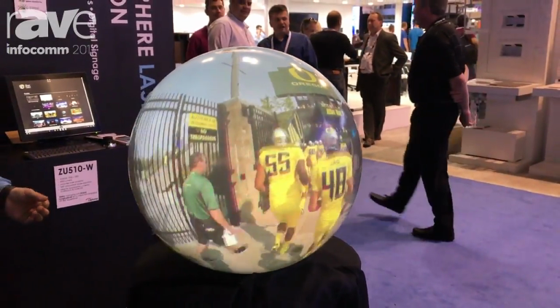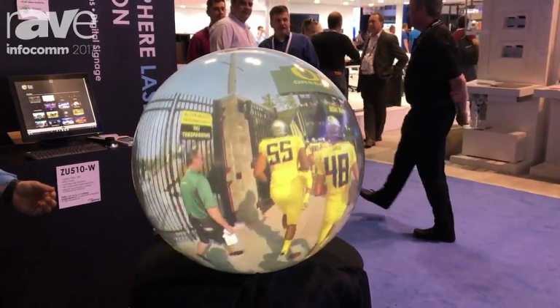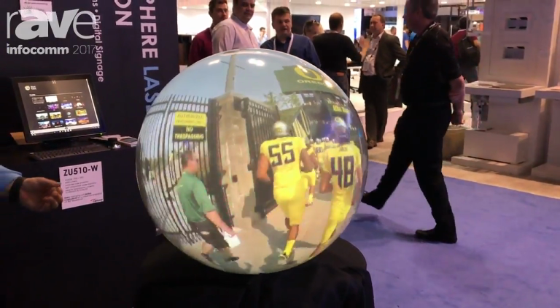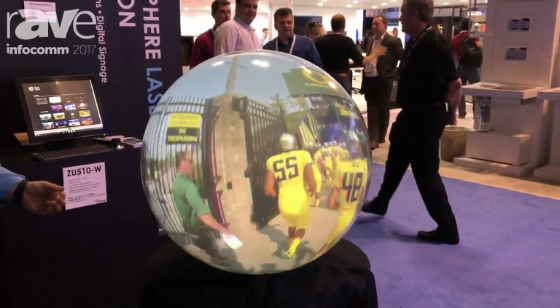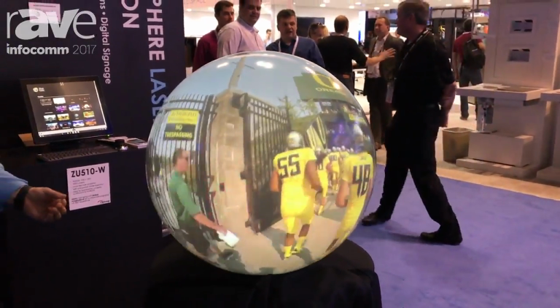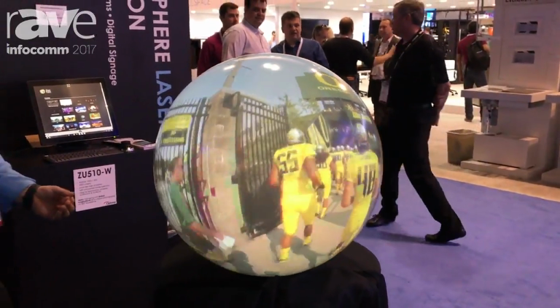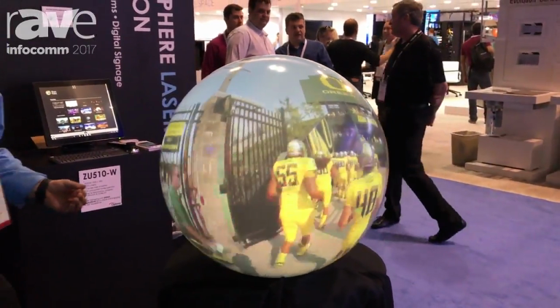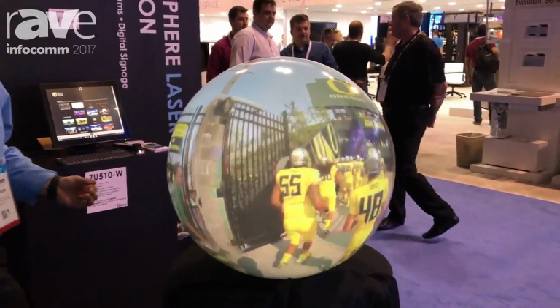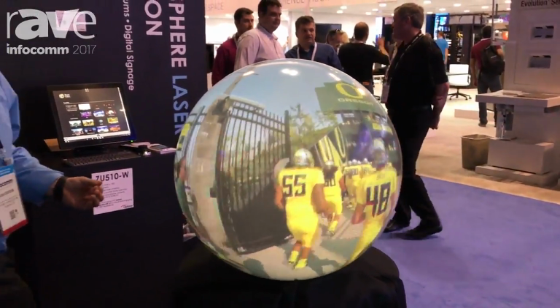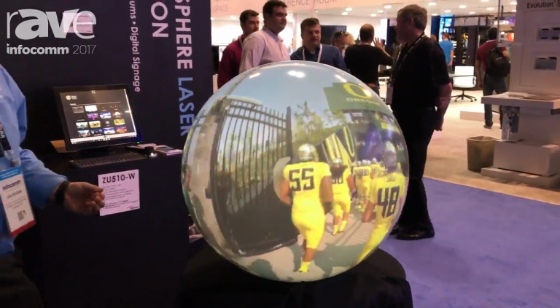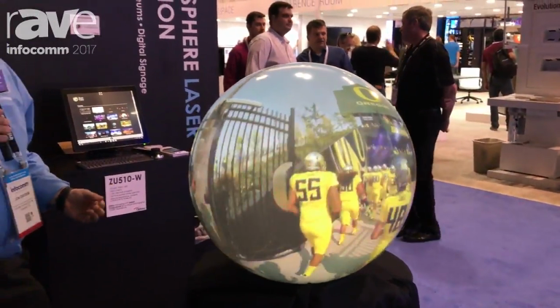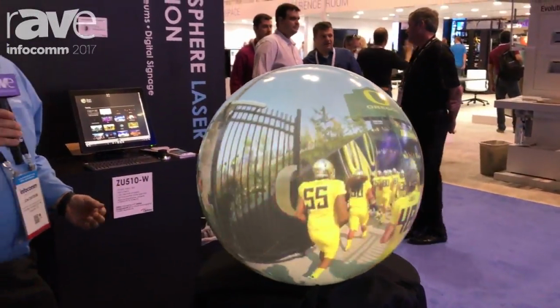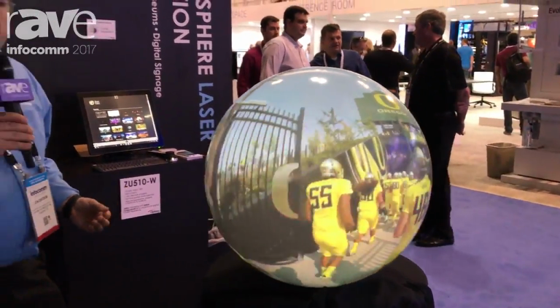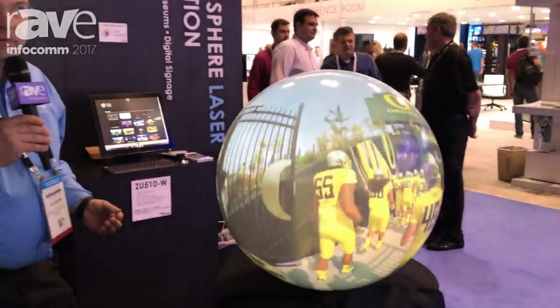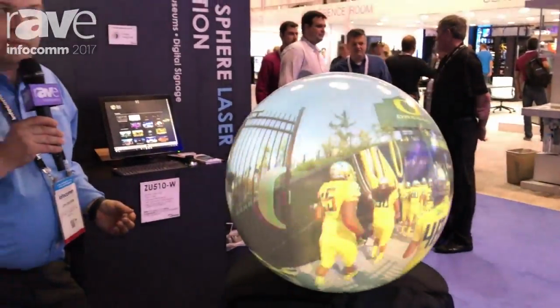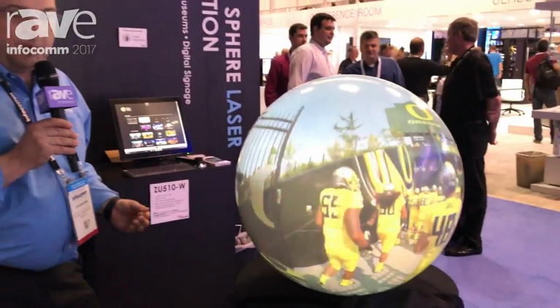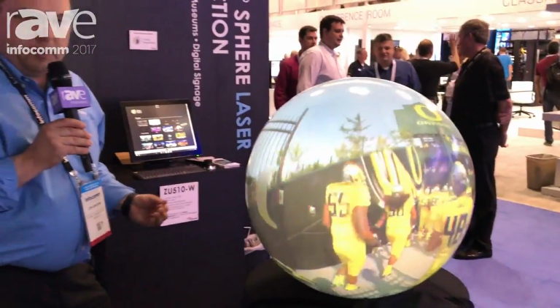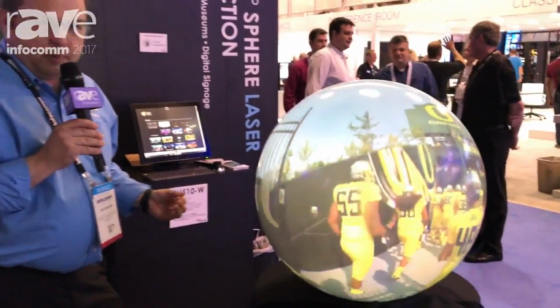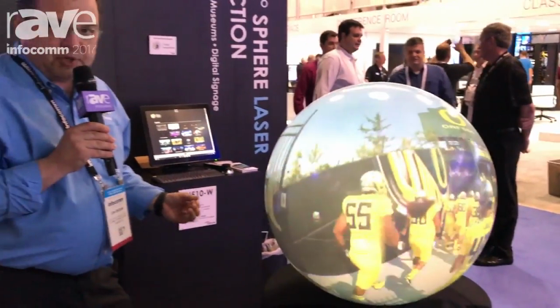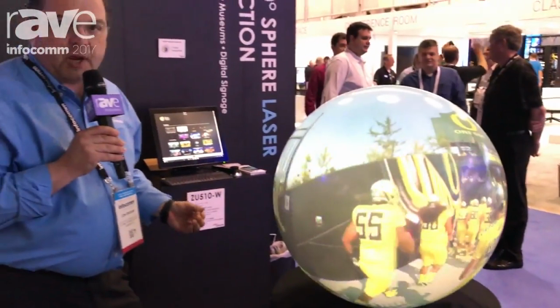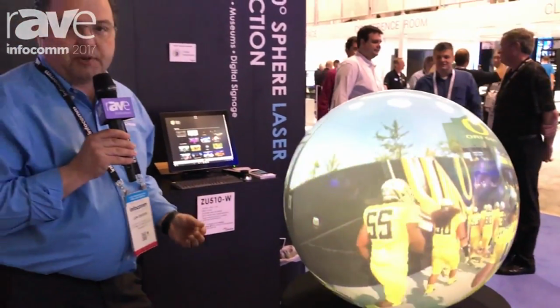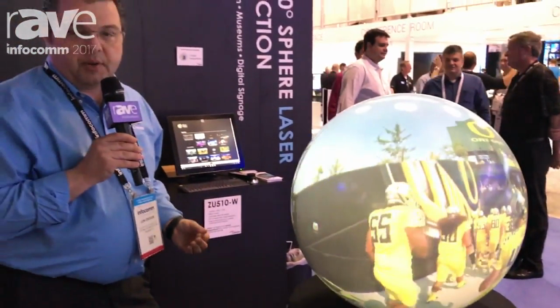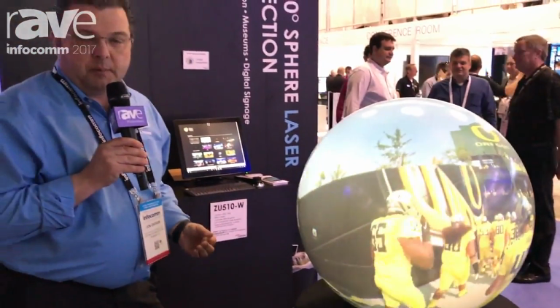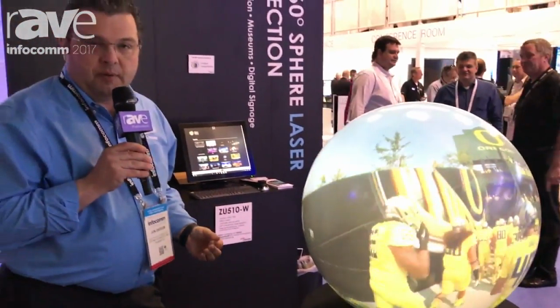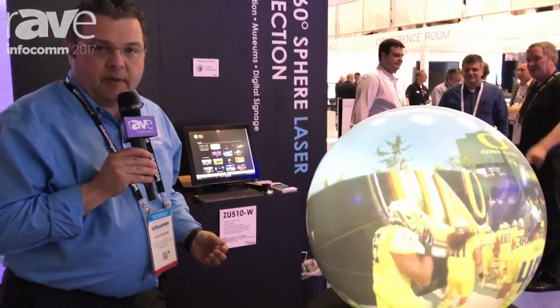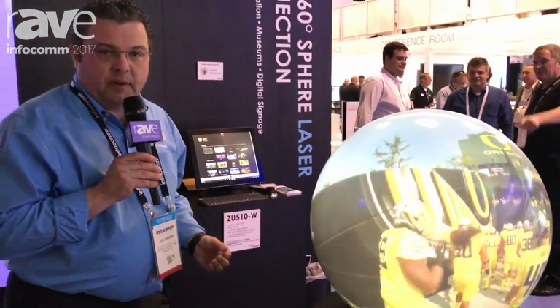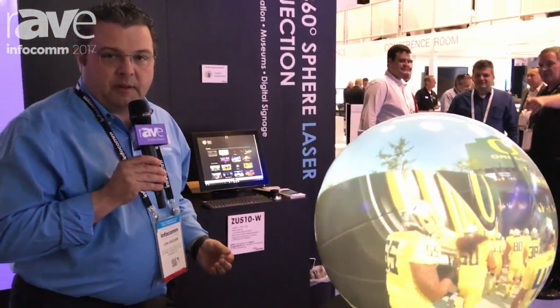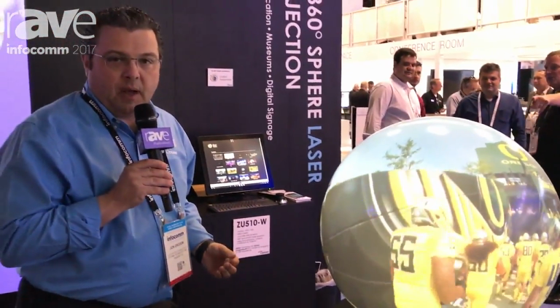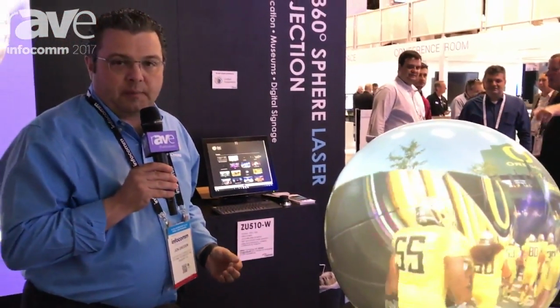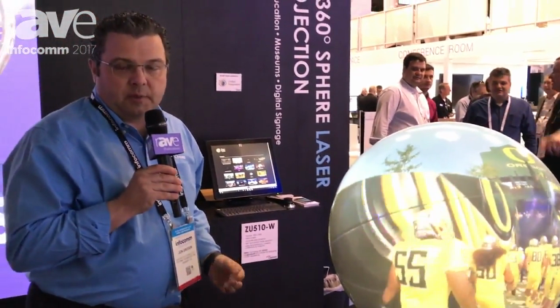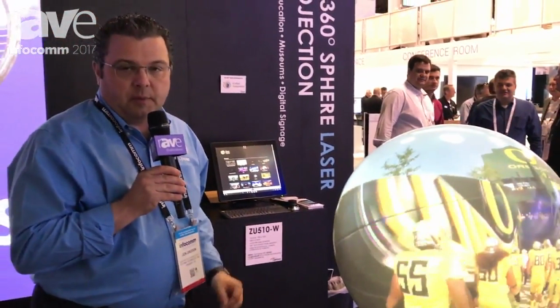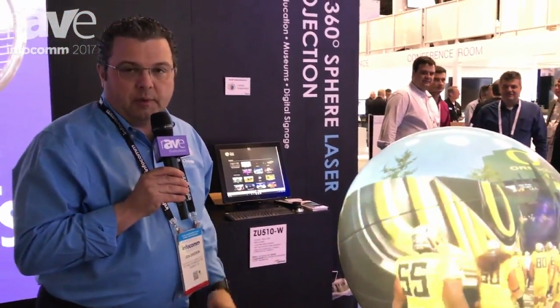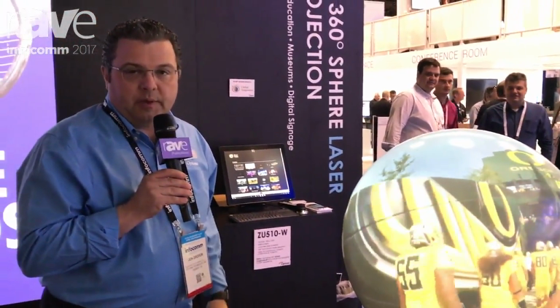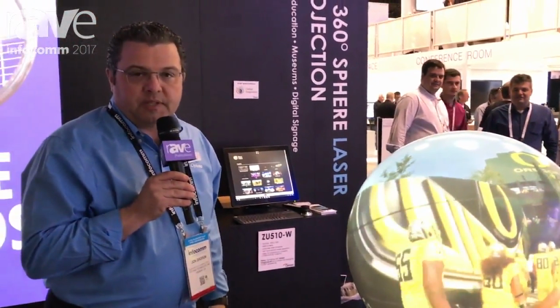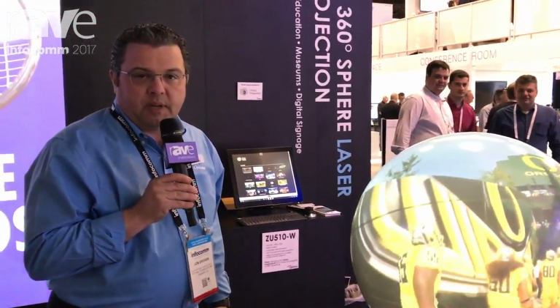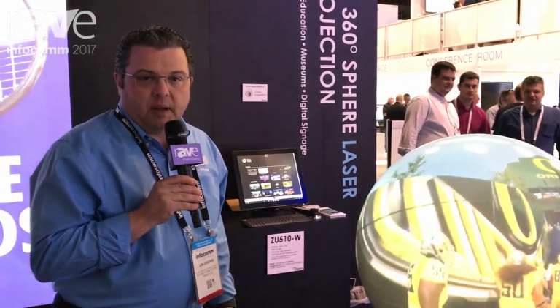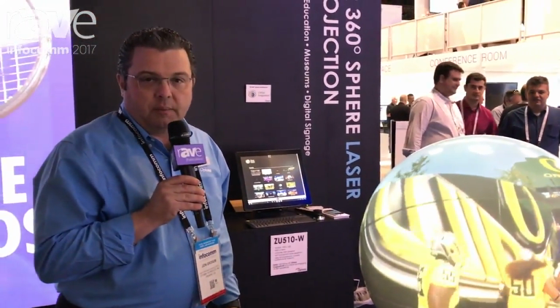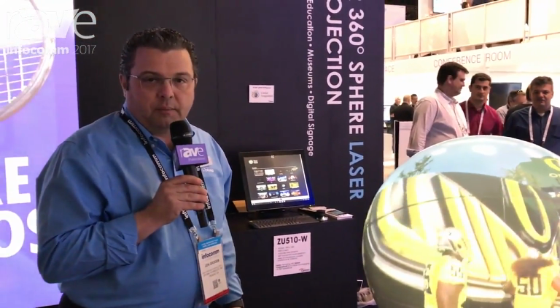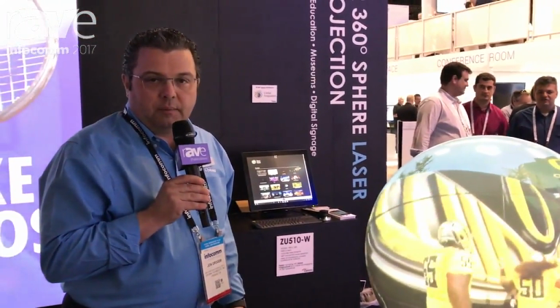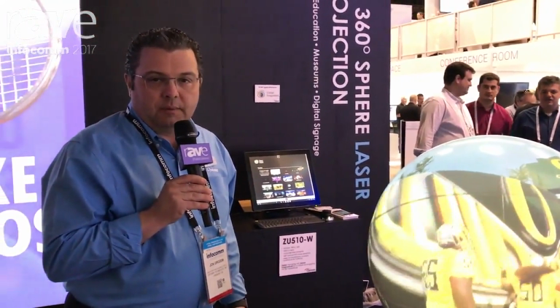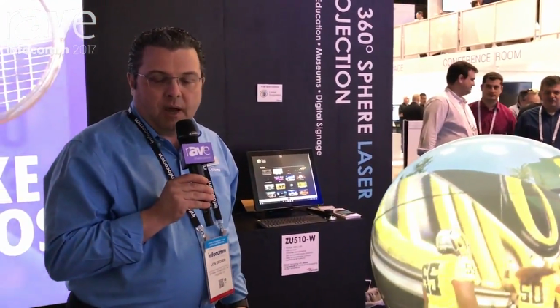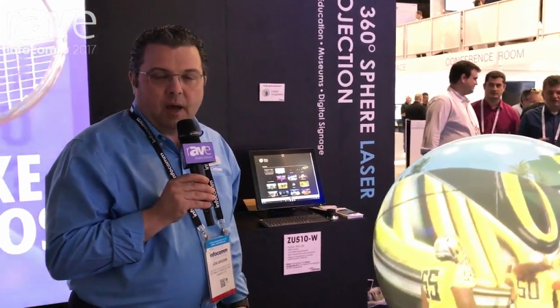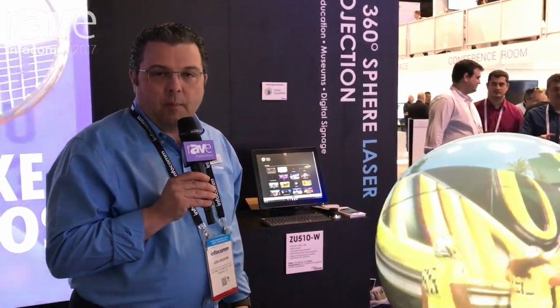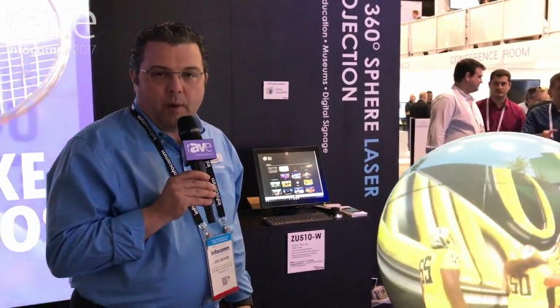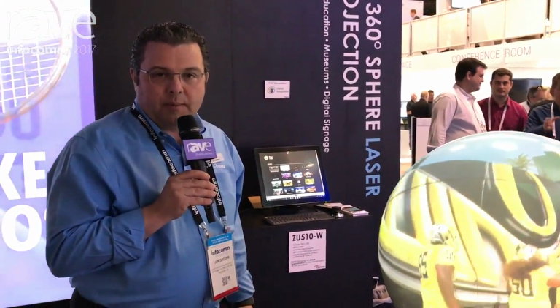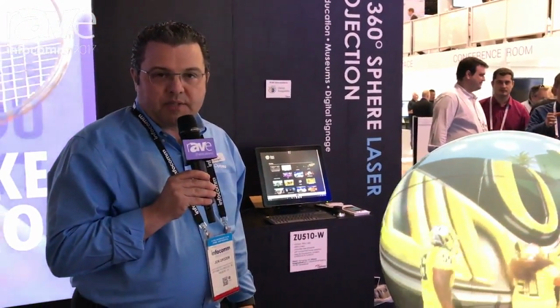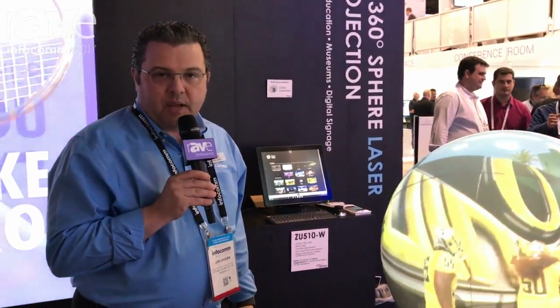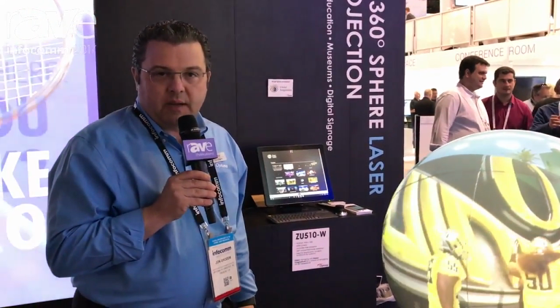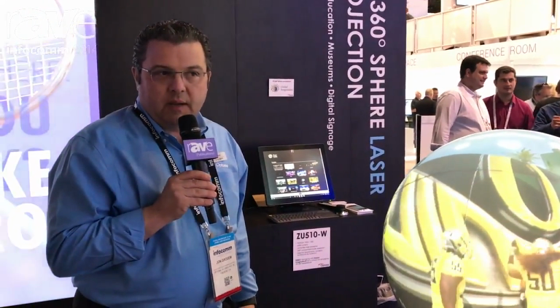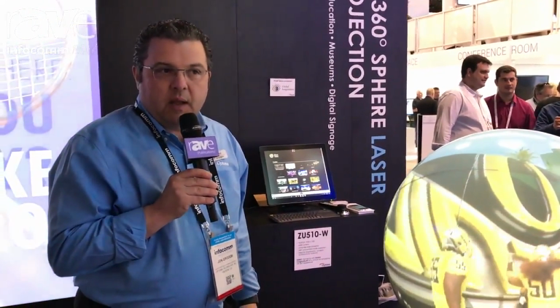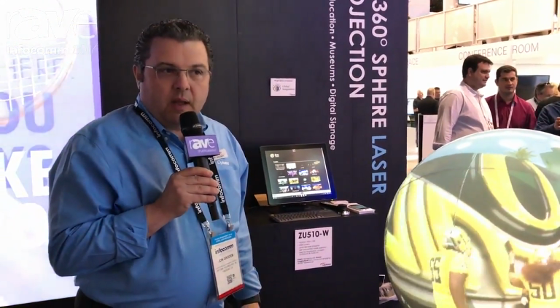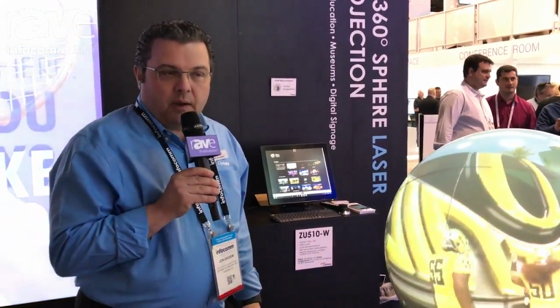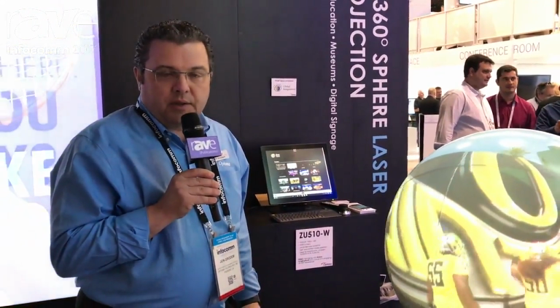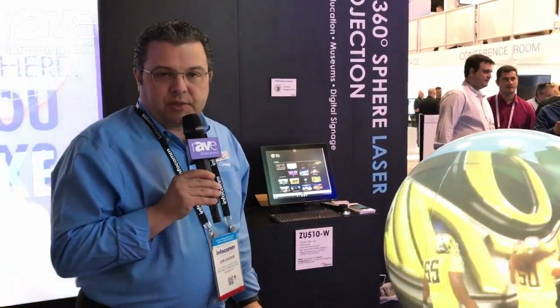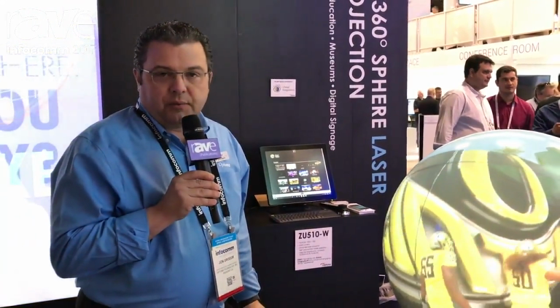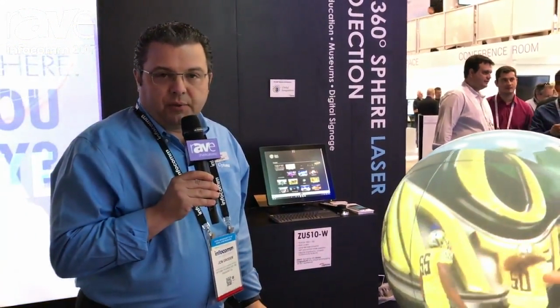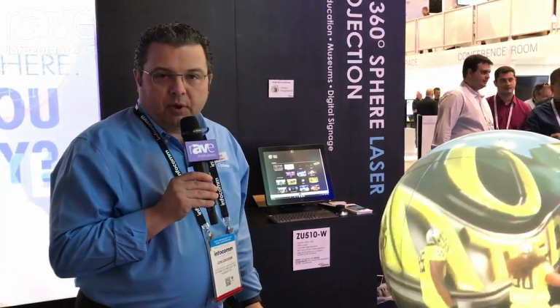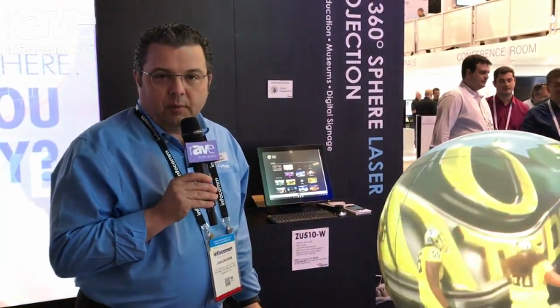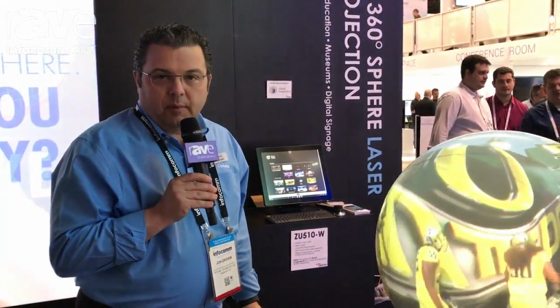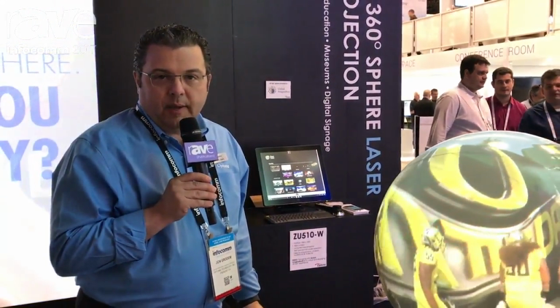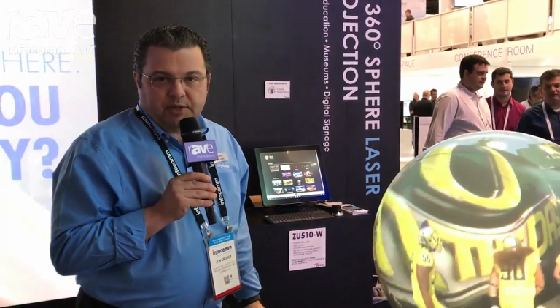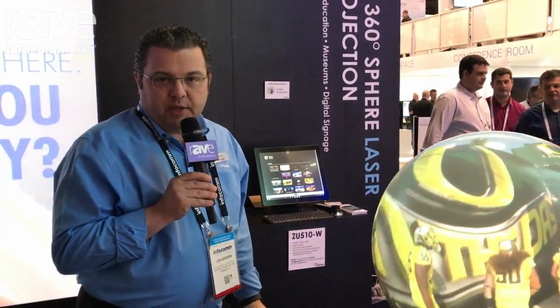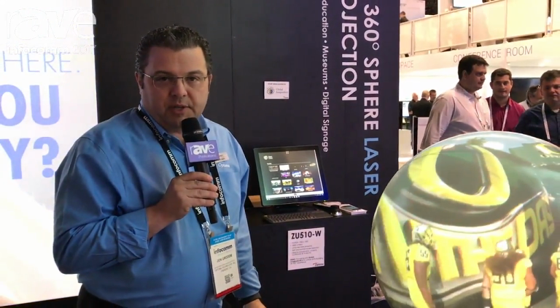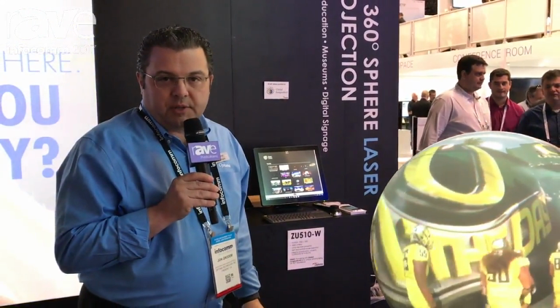More information on the projector can be found at the OptumUSA.com website and also through Global Imagination.